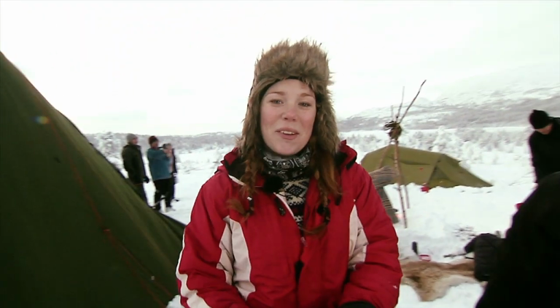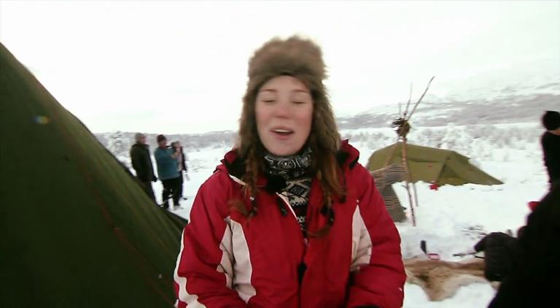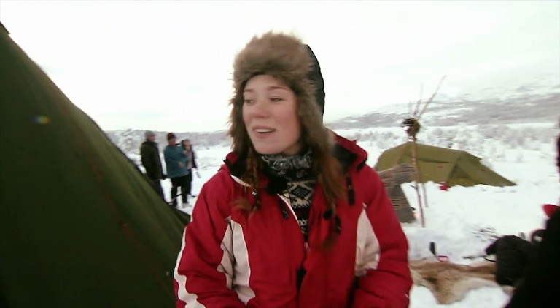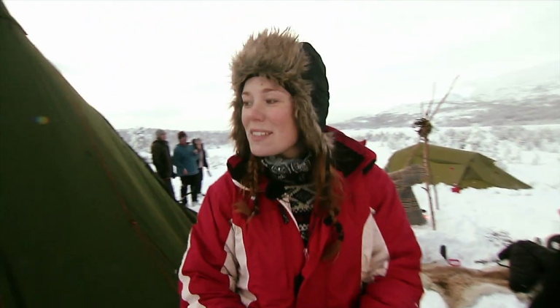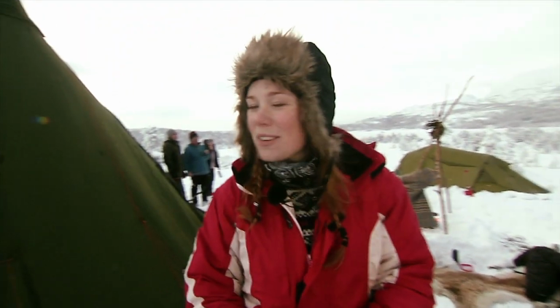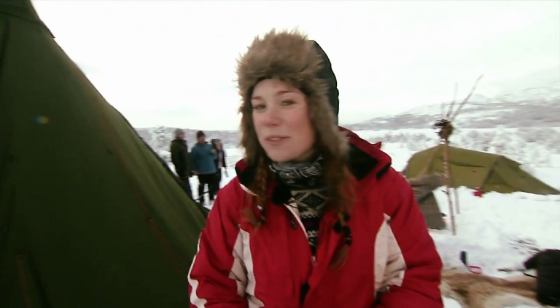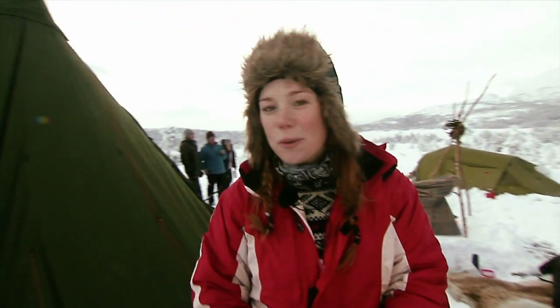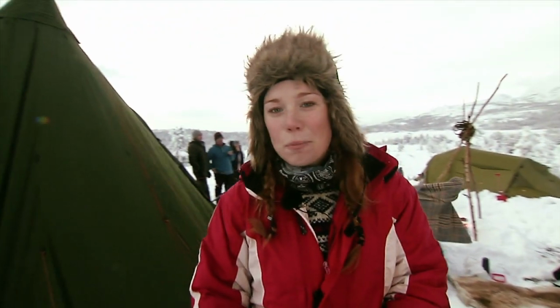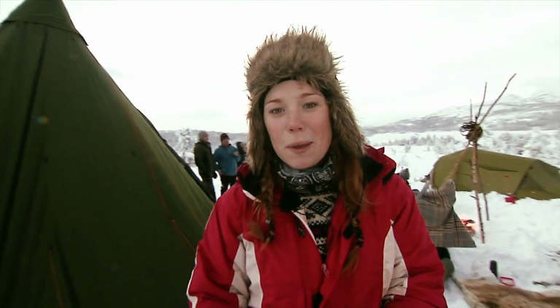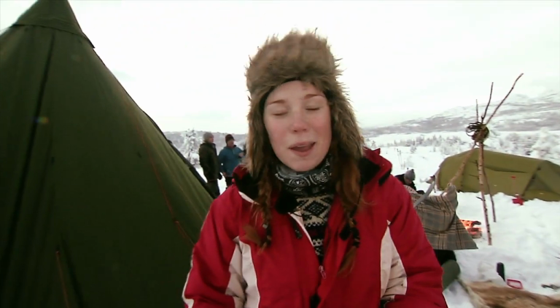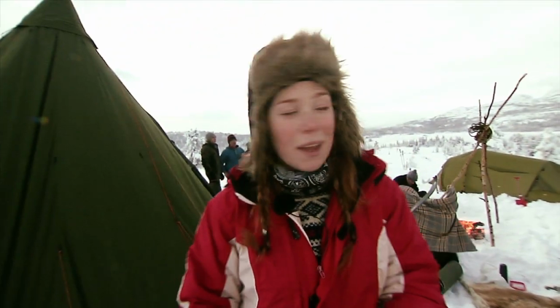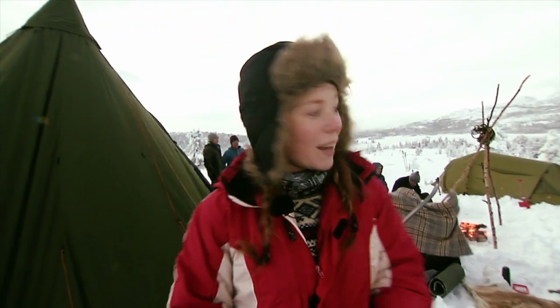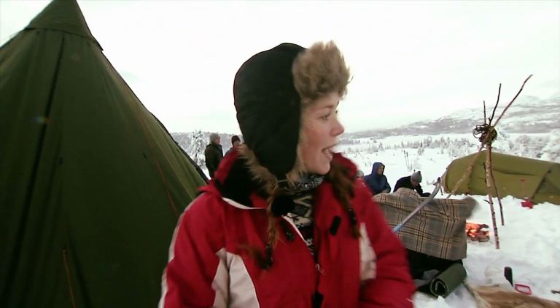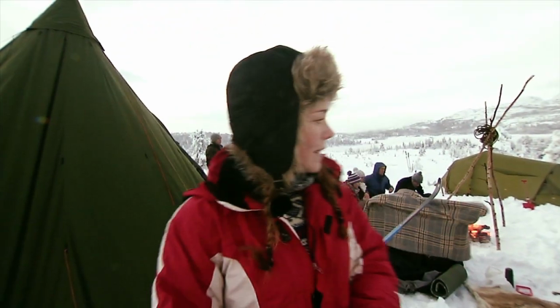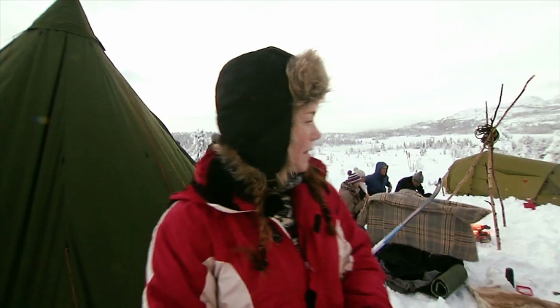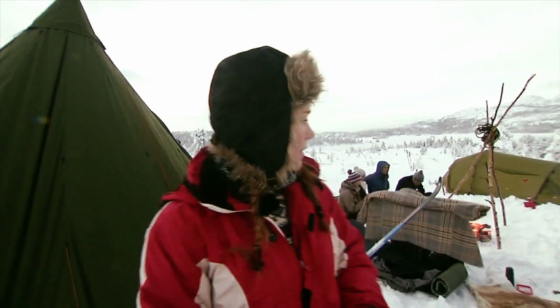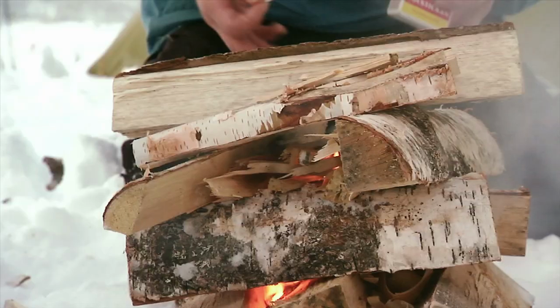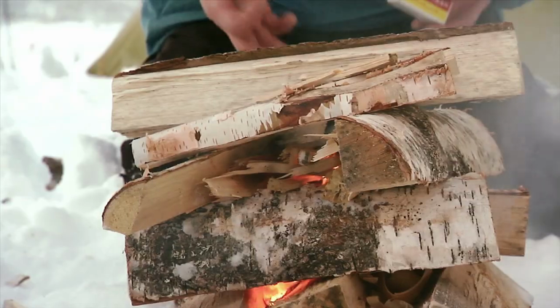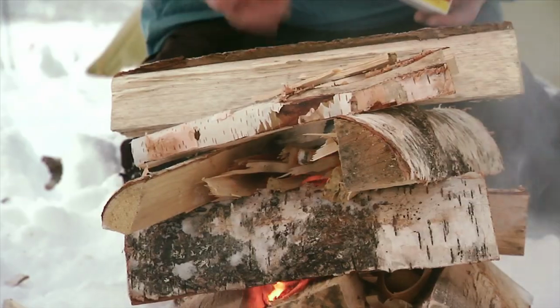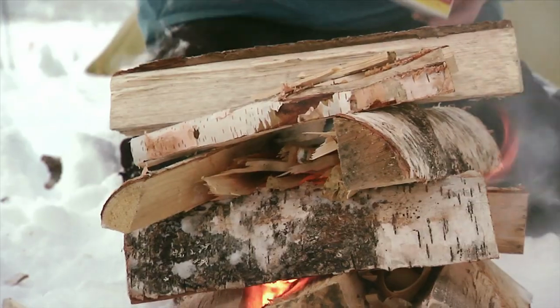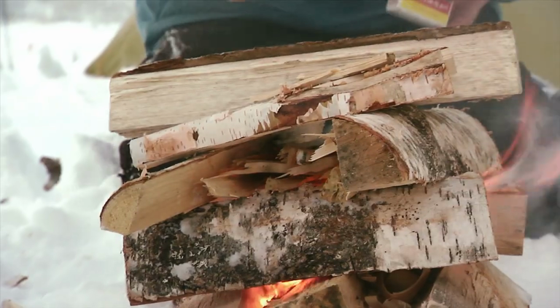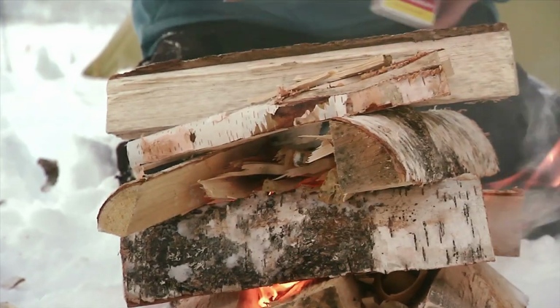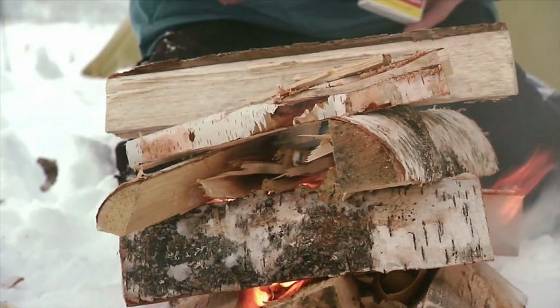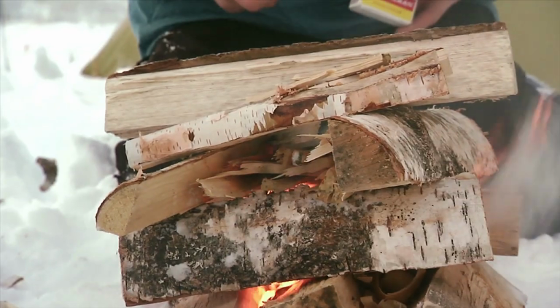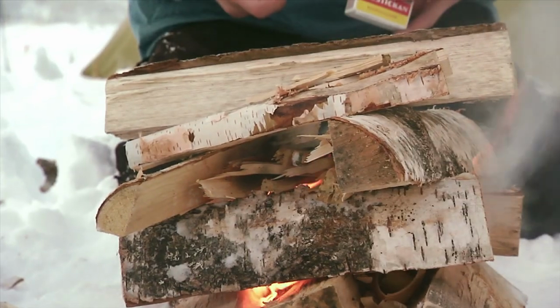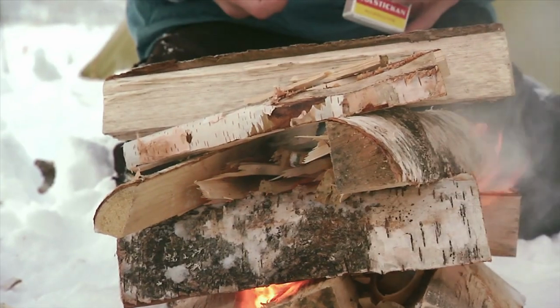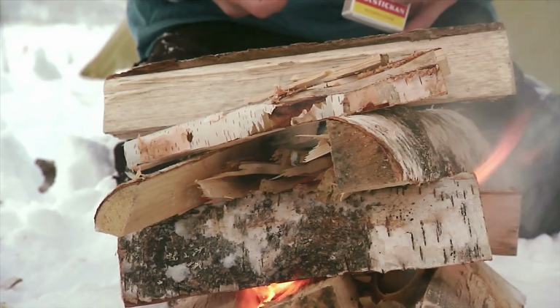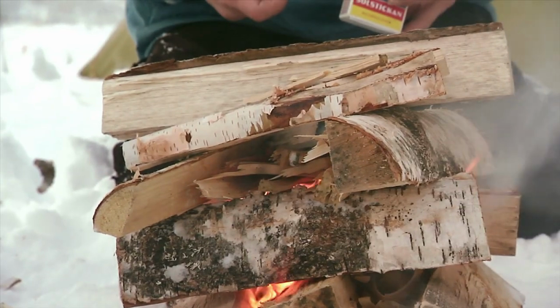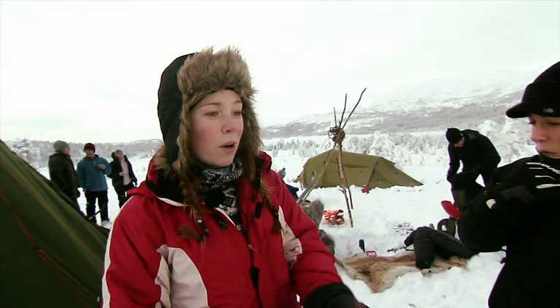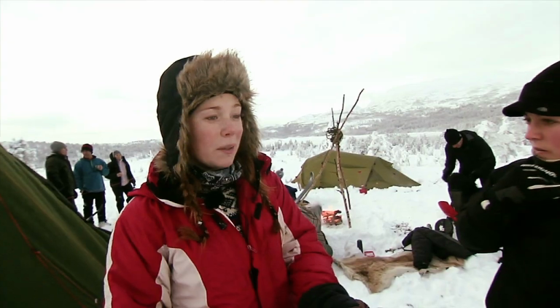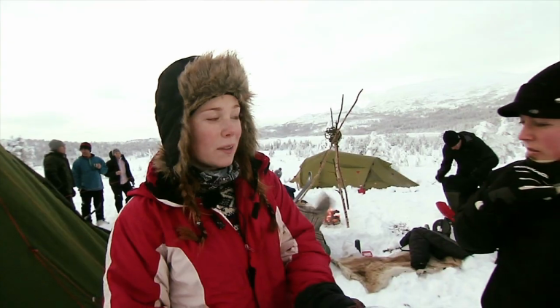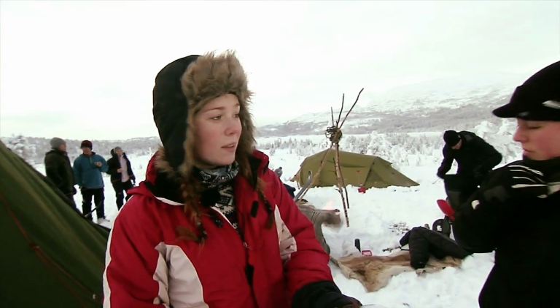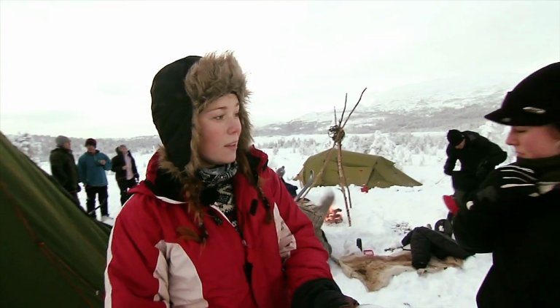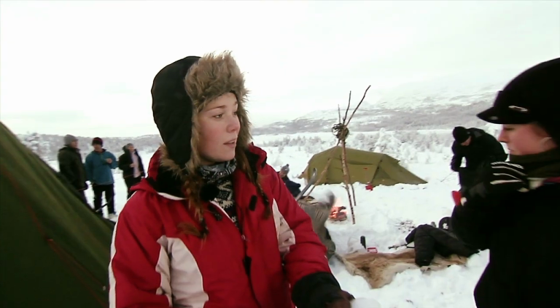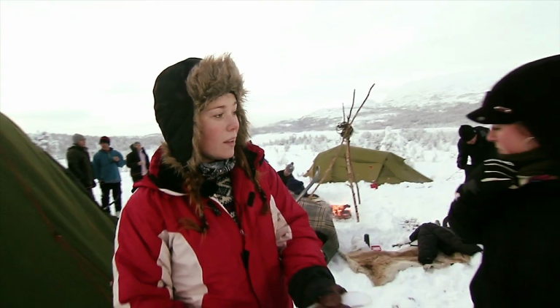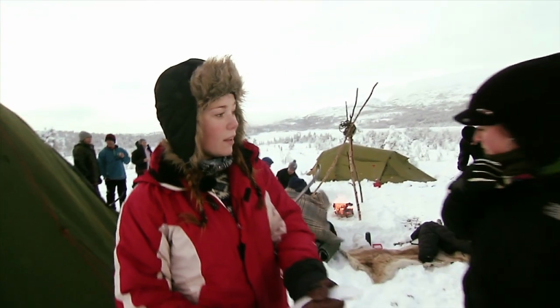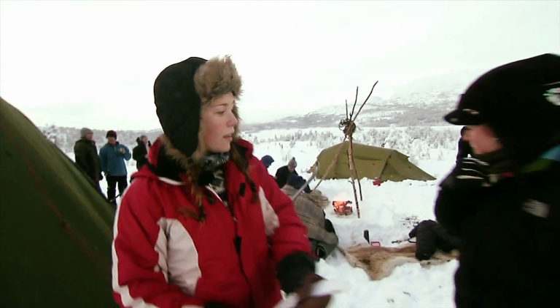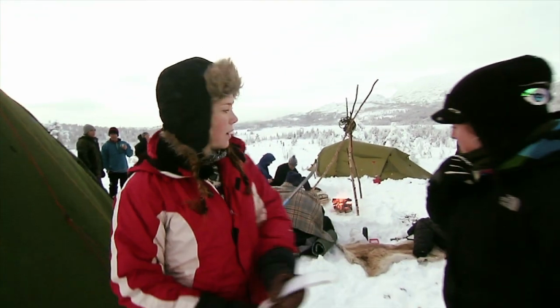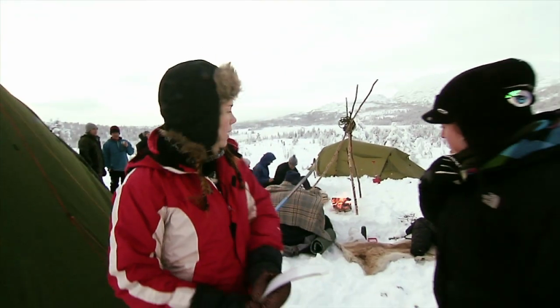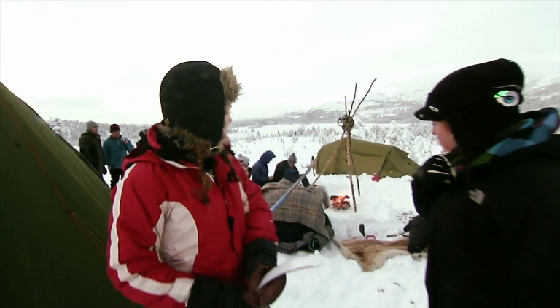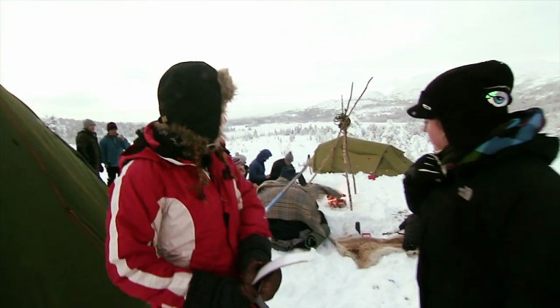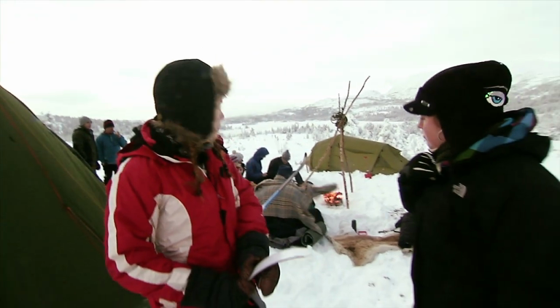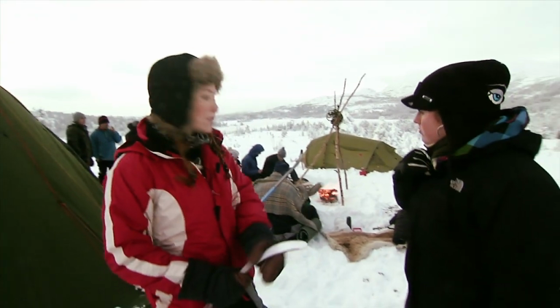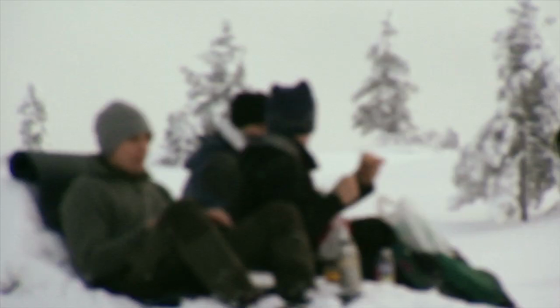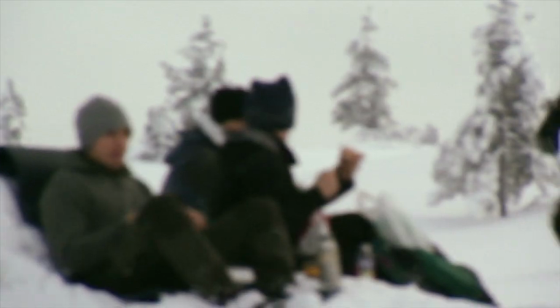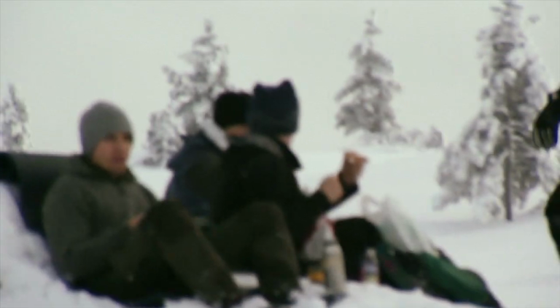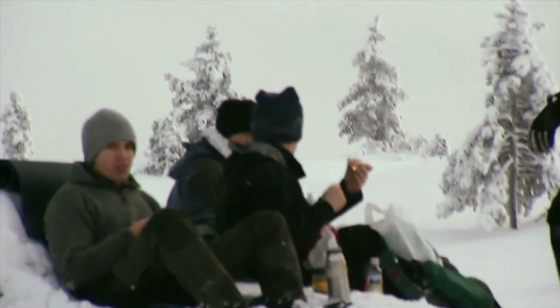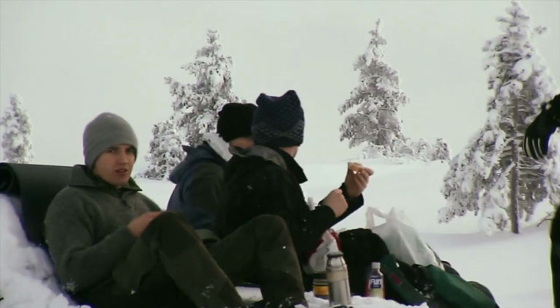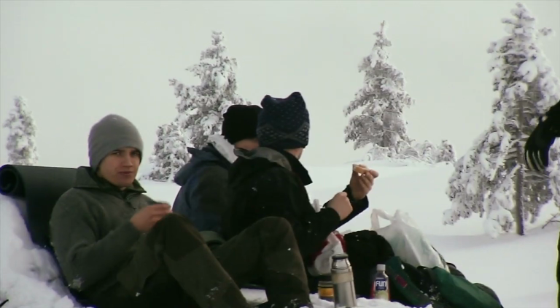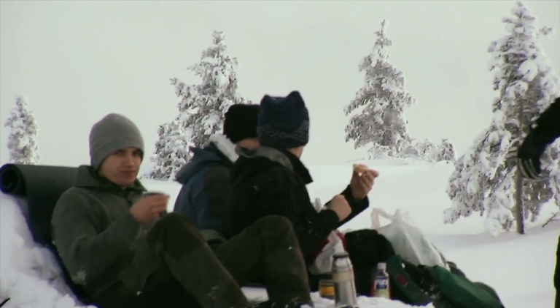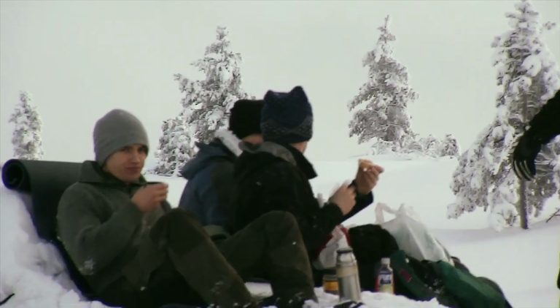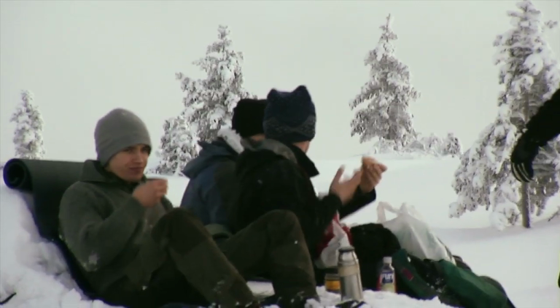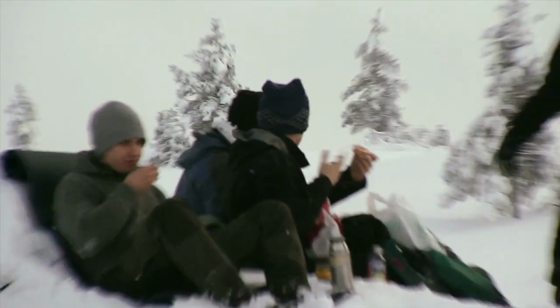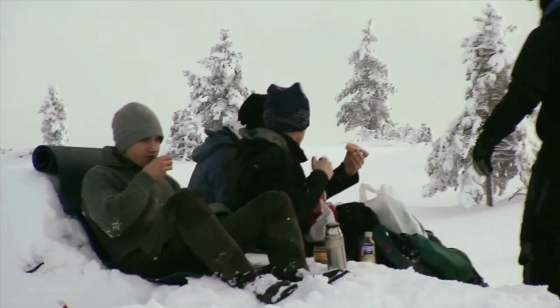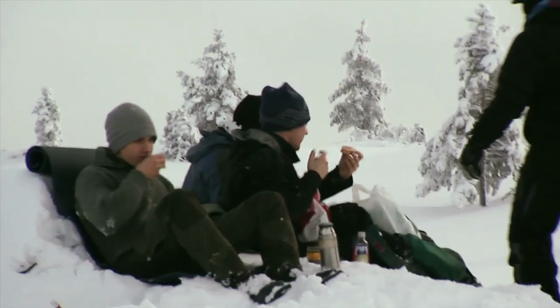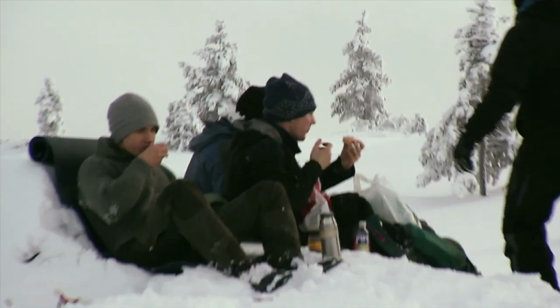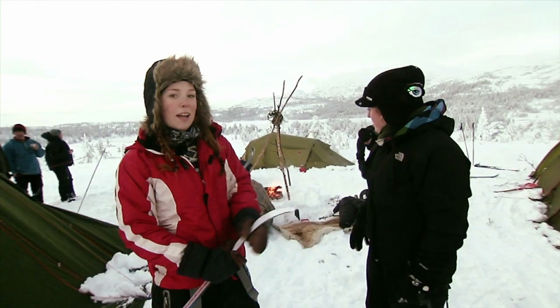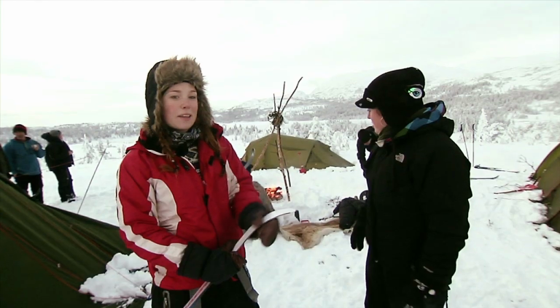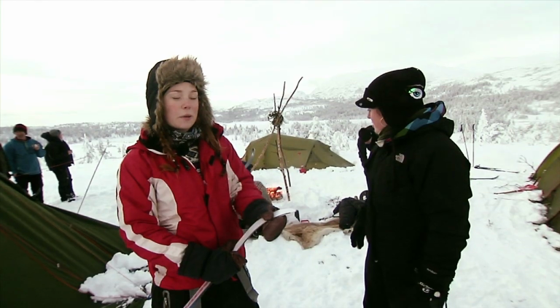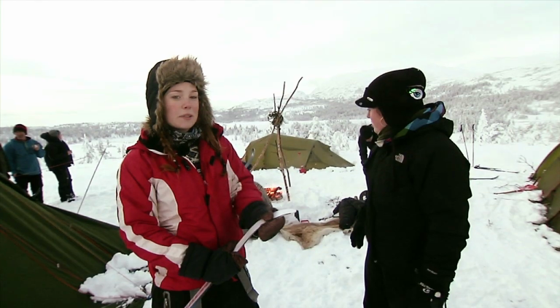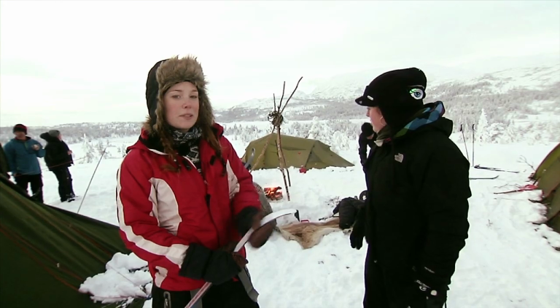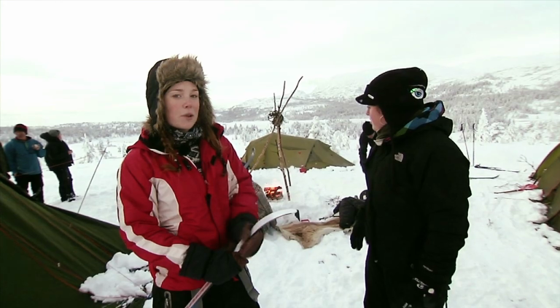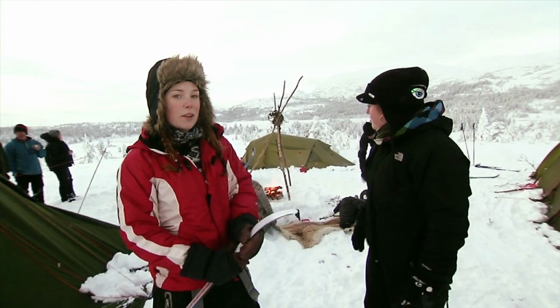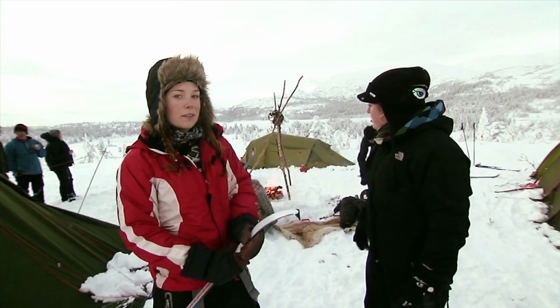Nå har vi satt opp leir, og vi har også tent bål. Noen sitter og spiser, og andre leker rundt i snøen.